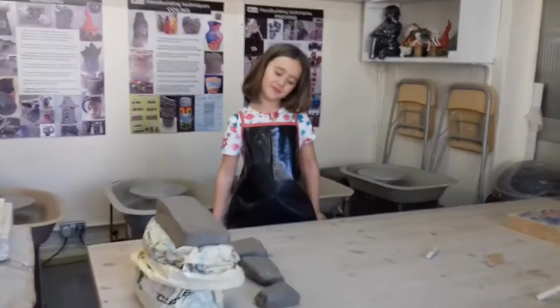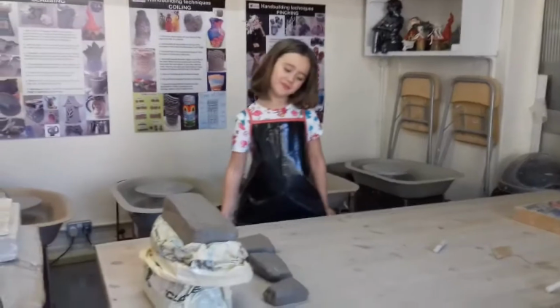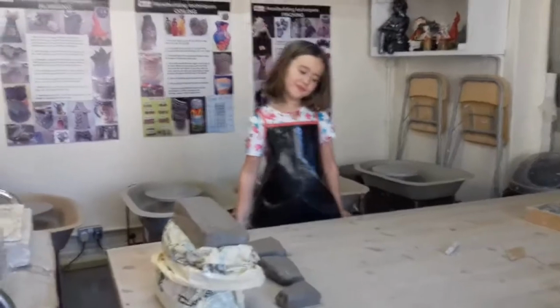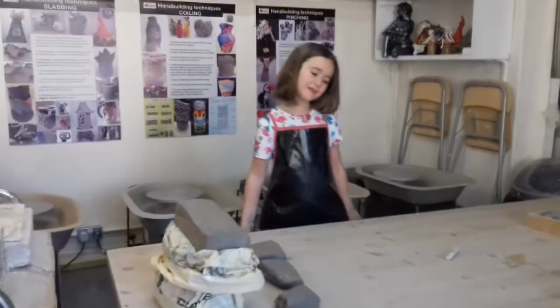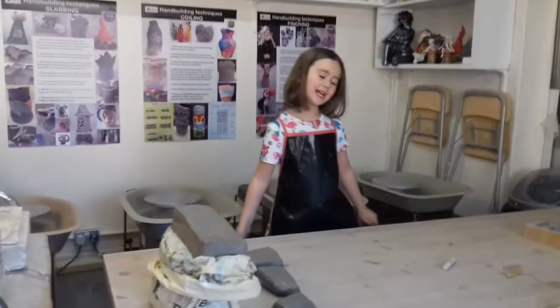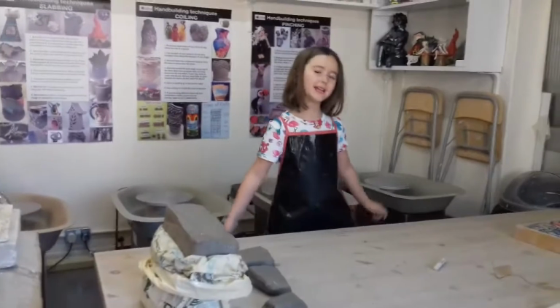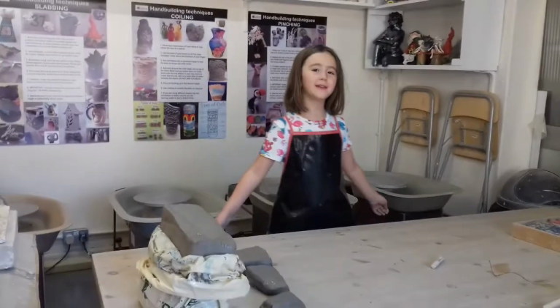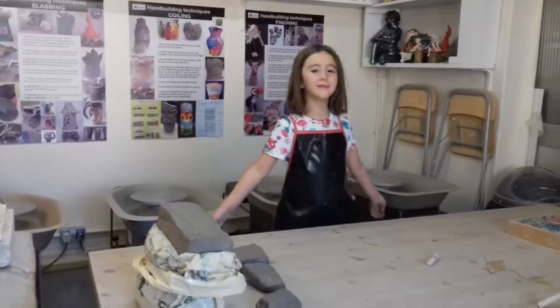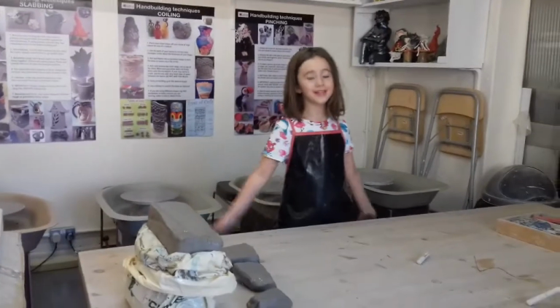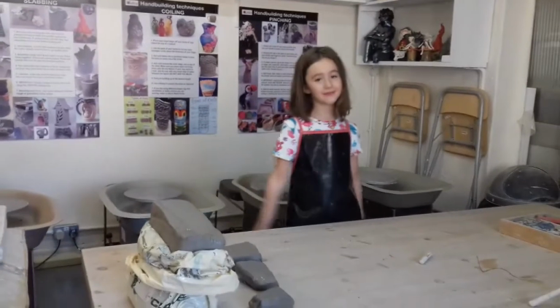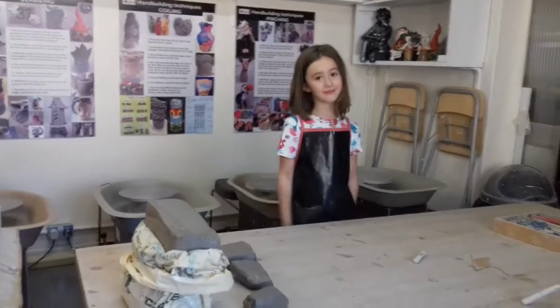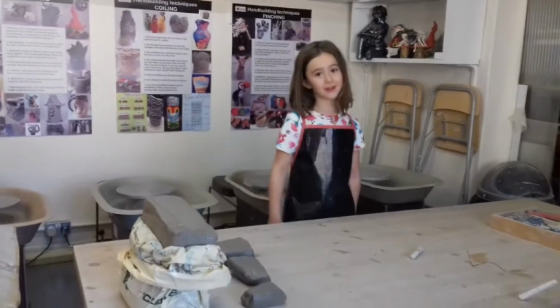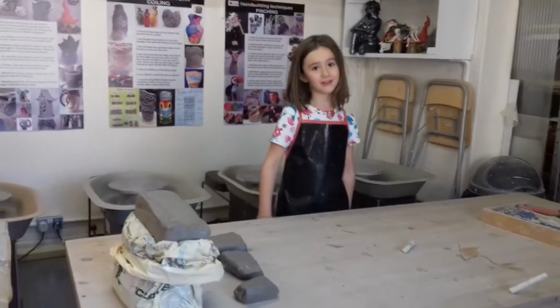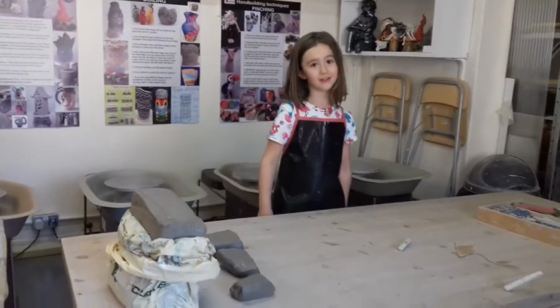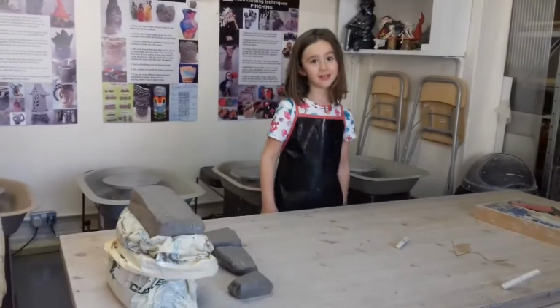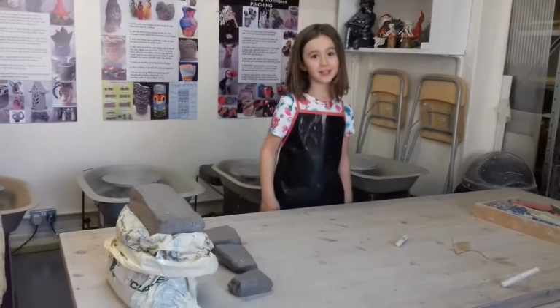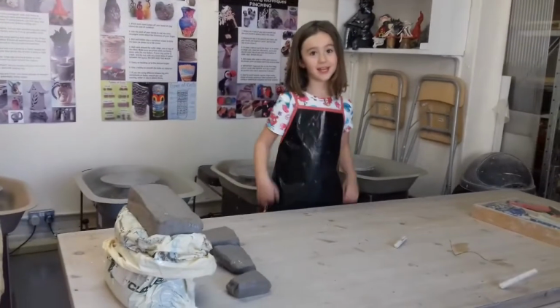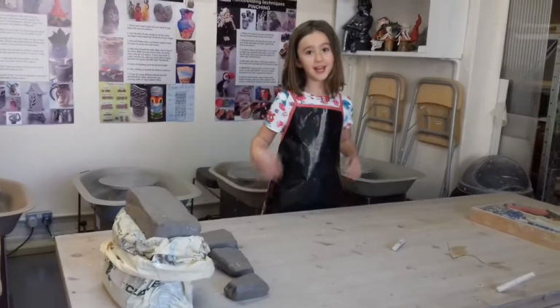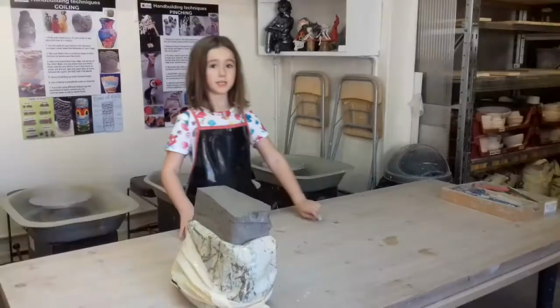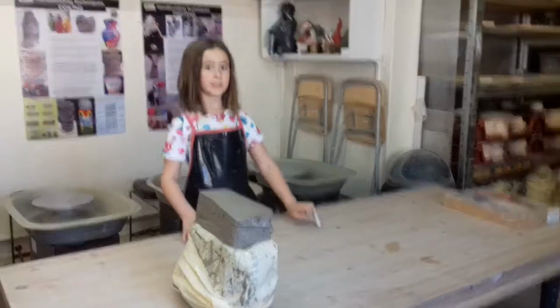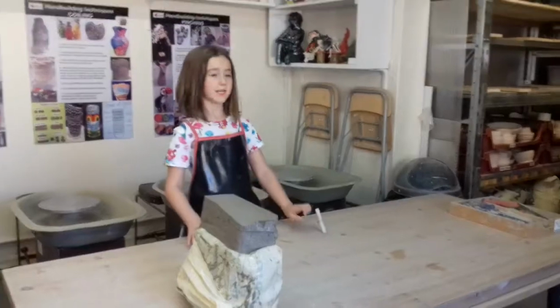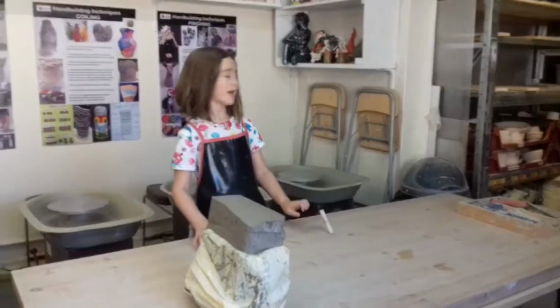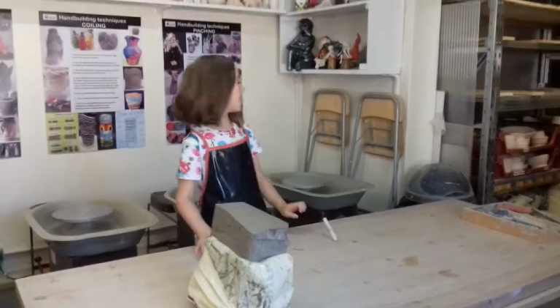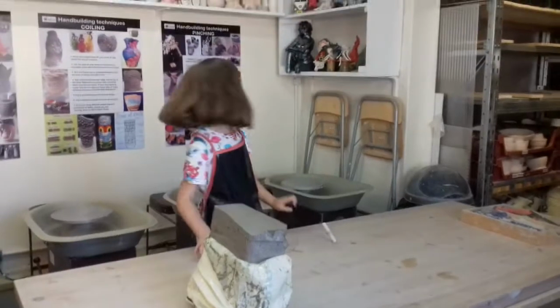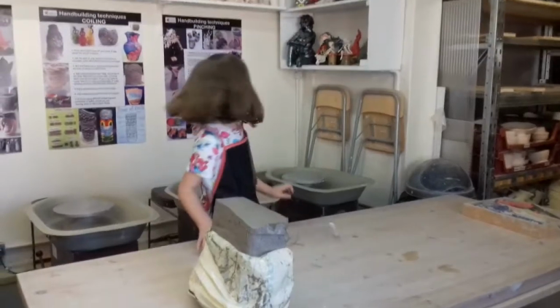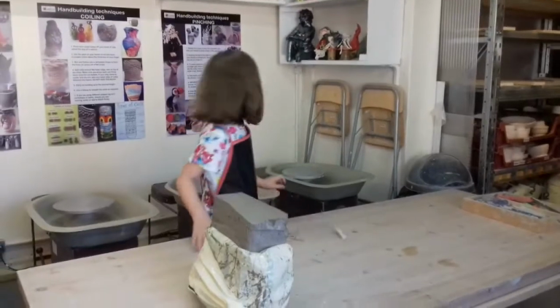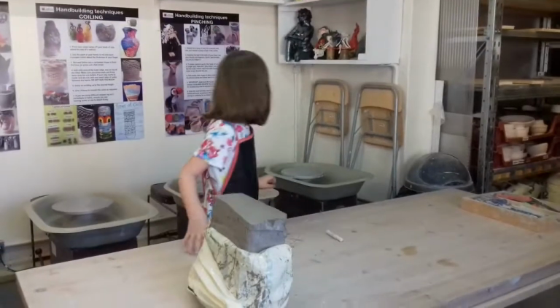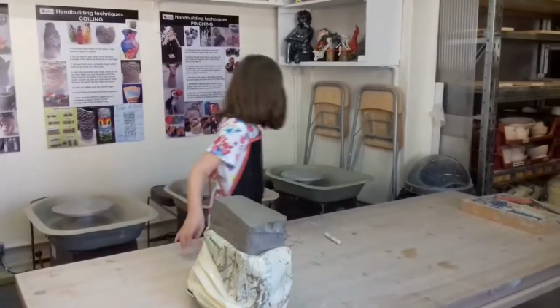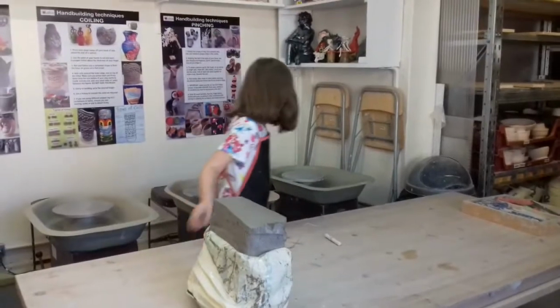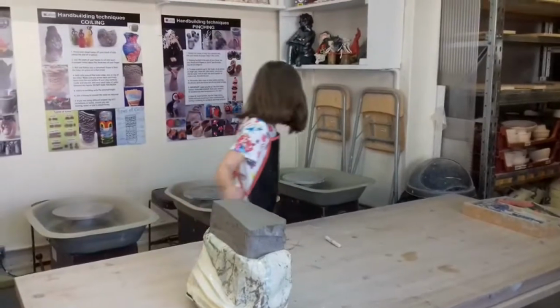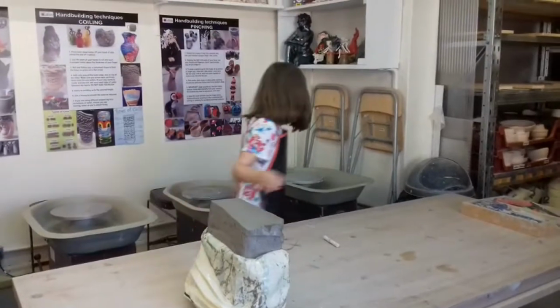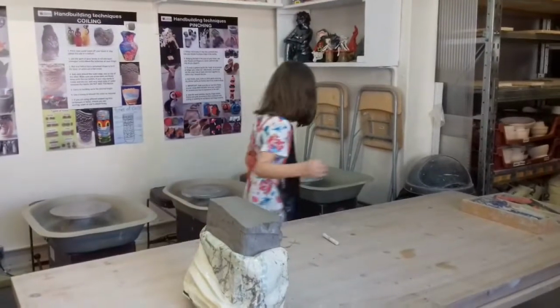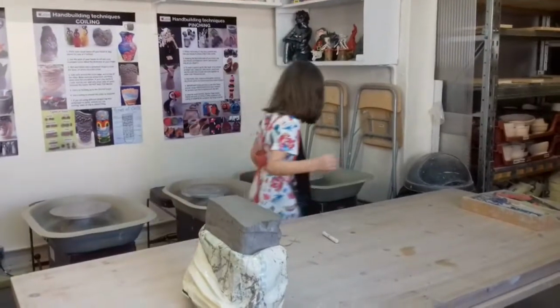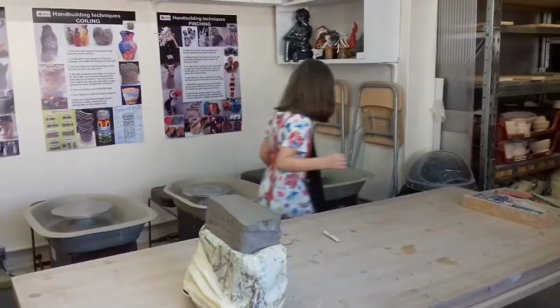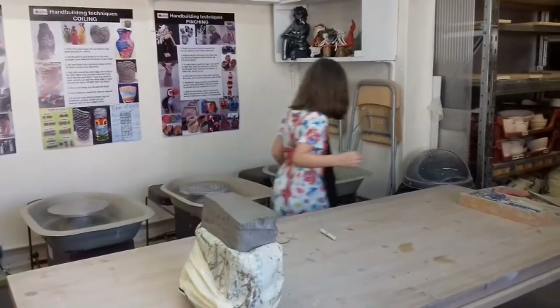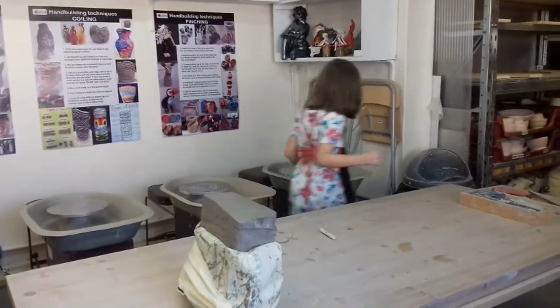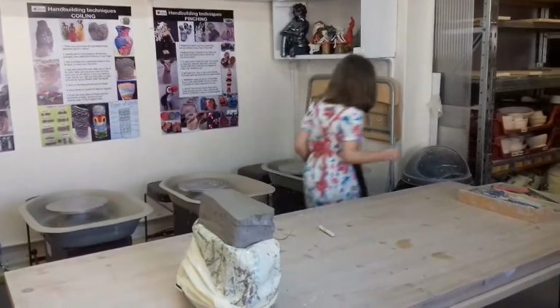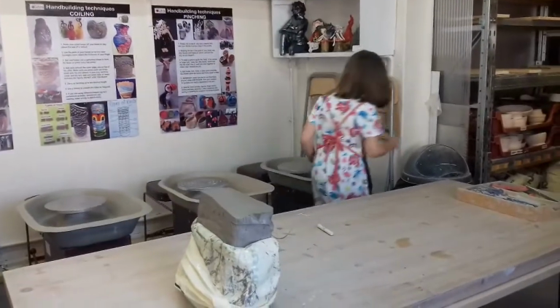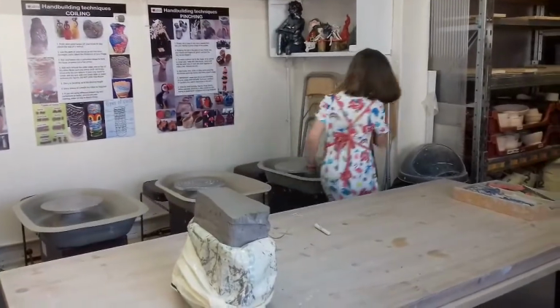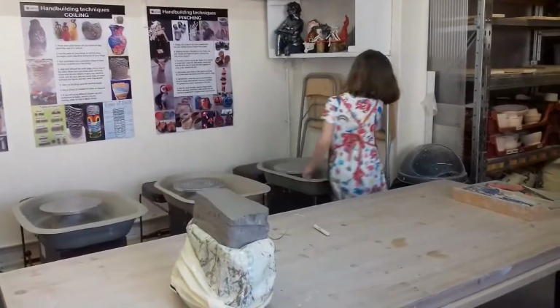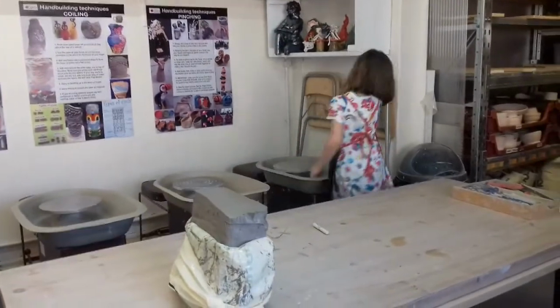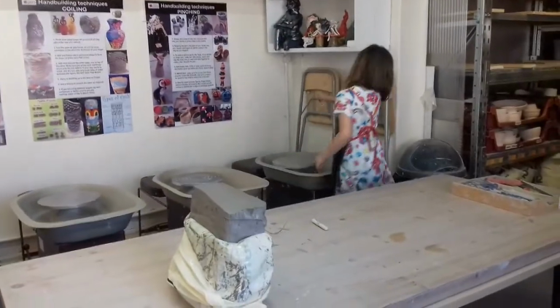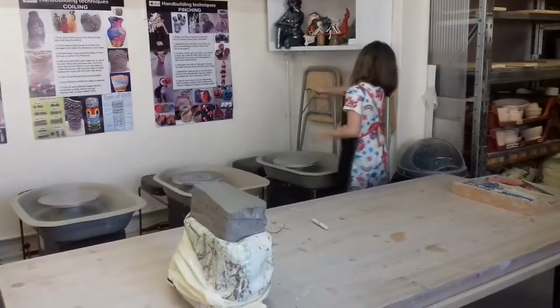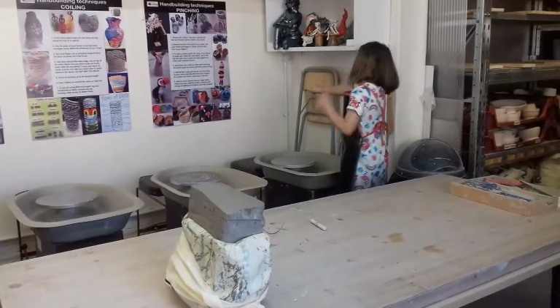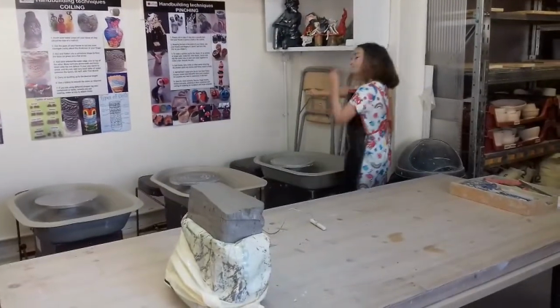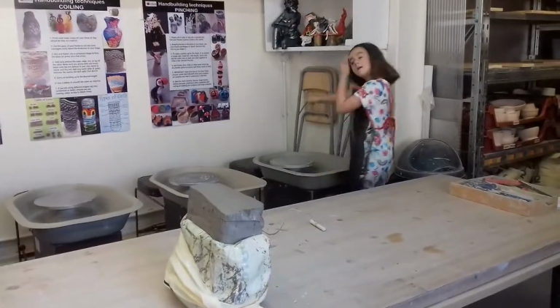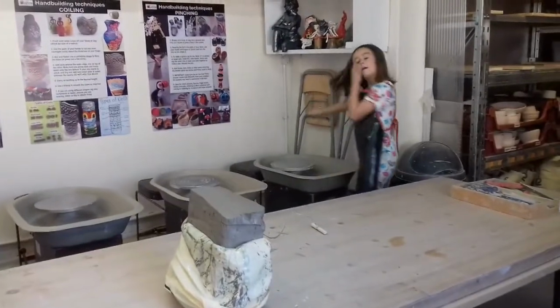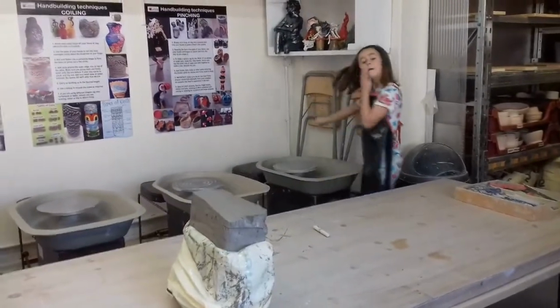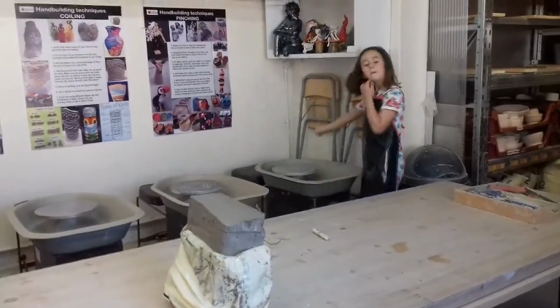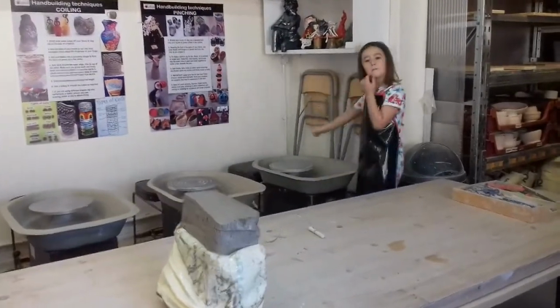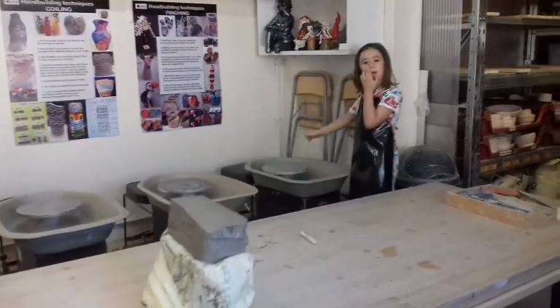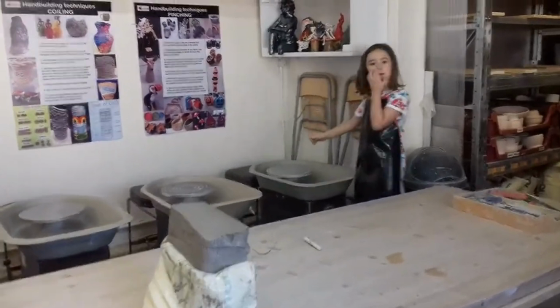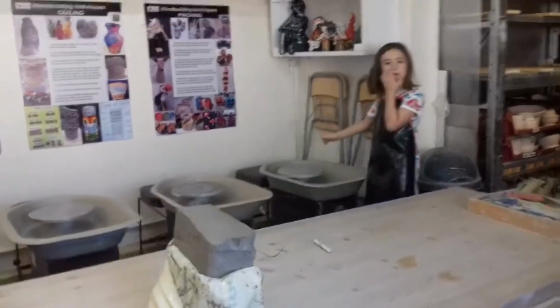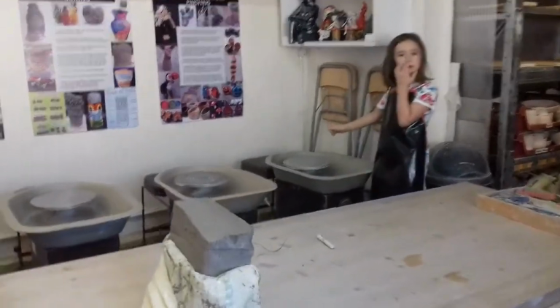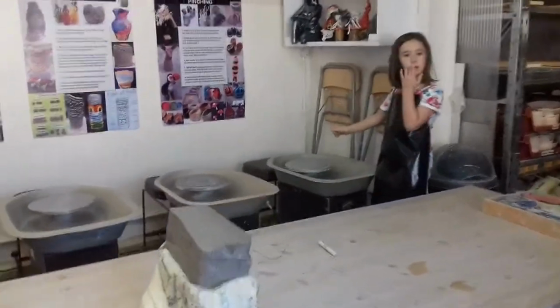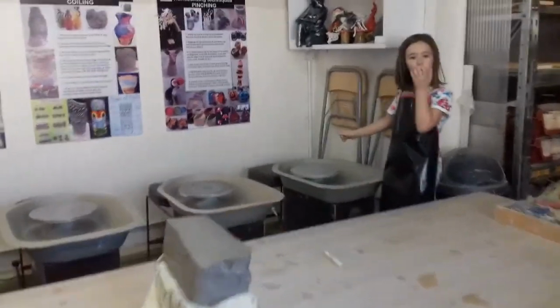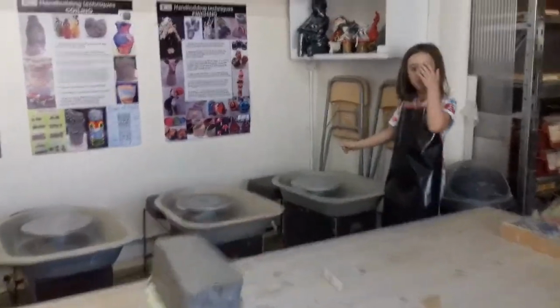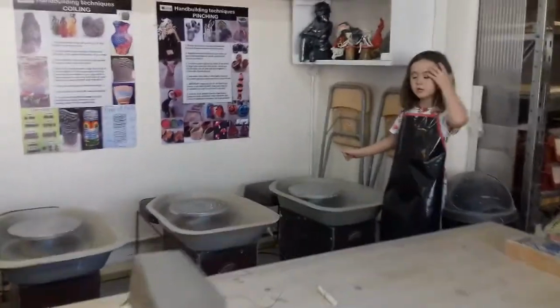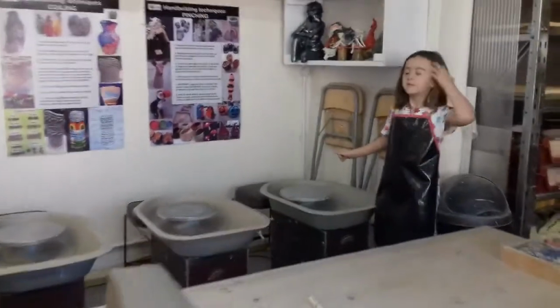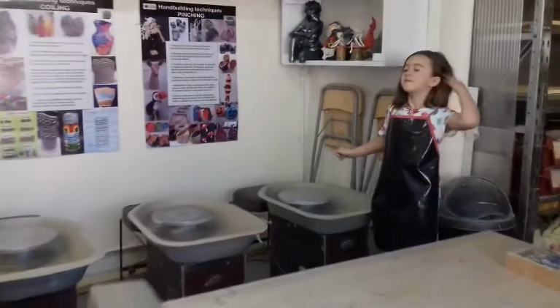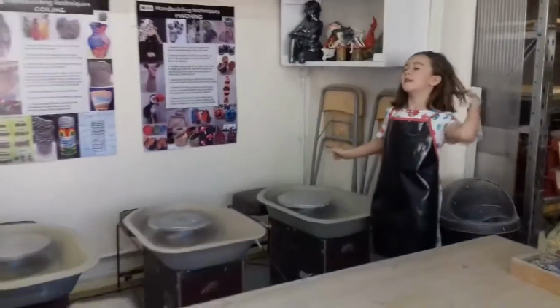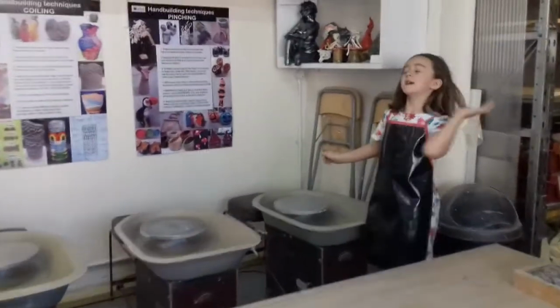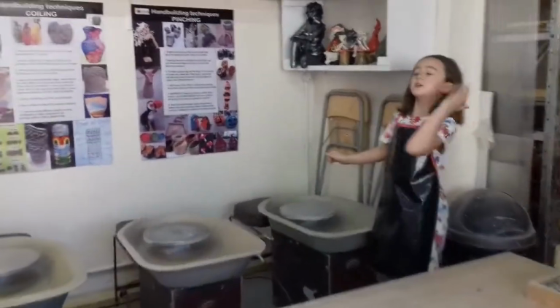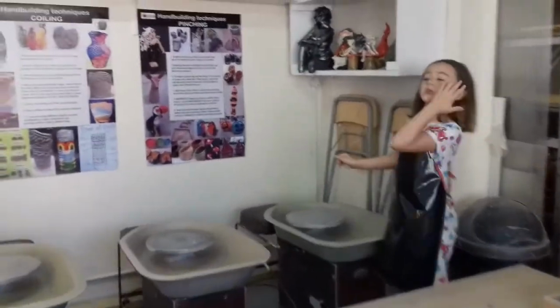My name is Laurence and I'm making a fish — a black and orange fish.